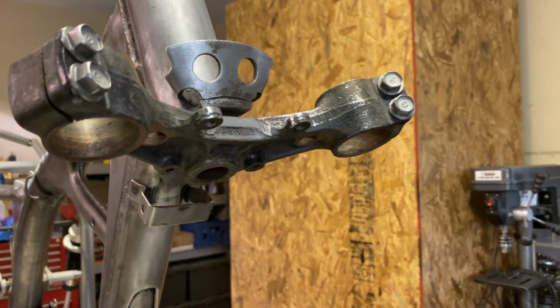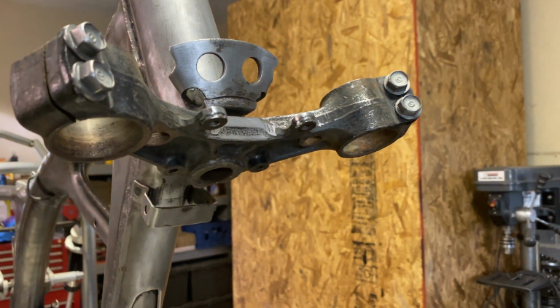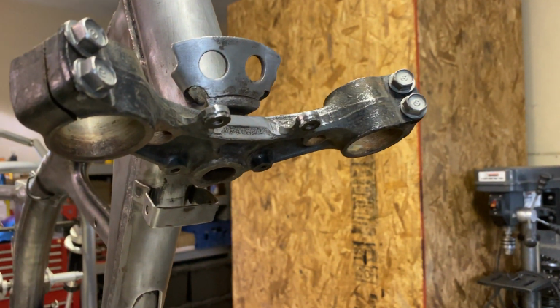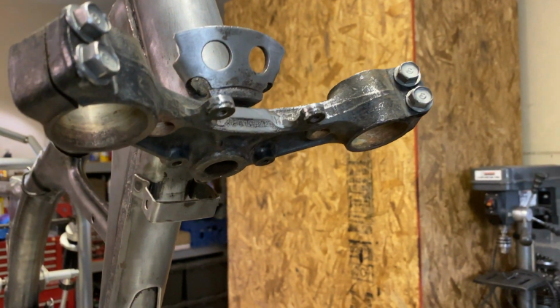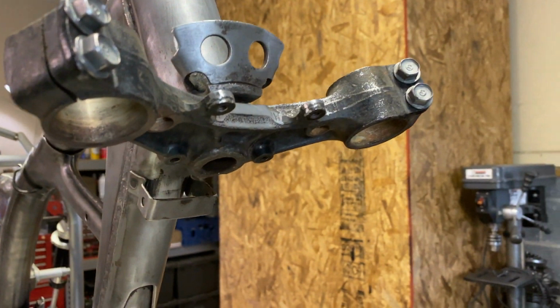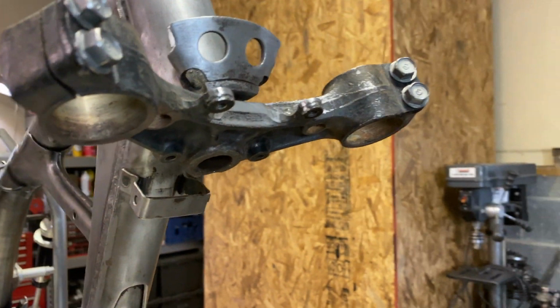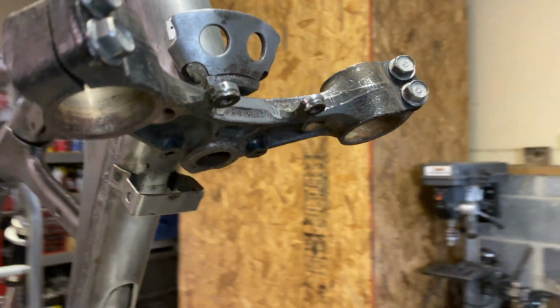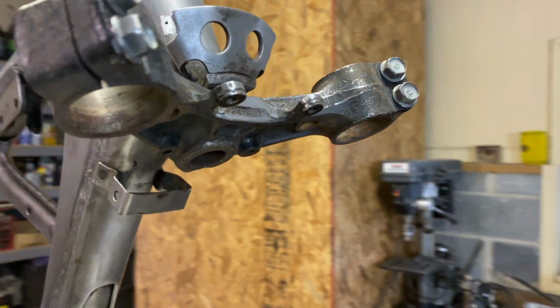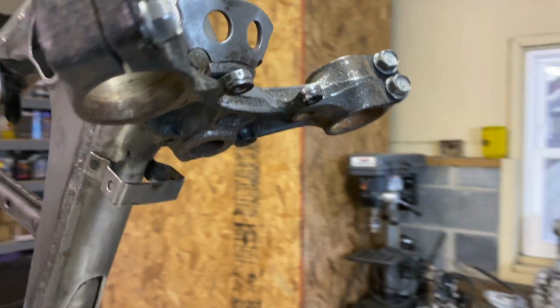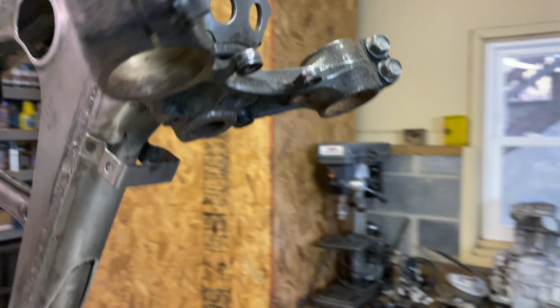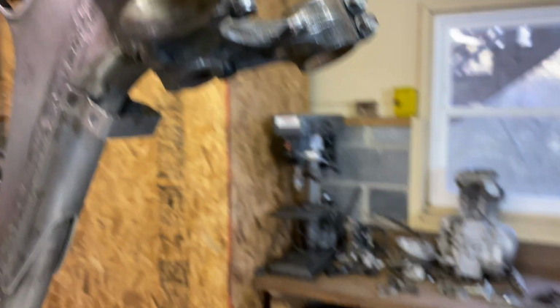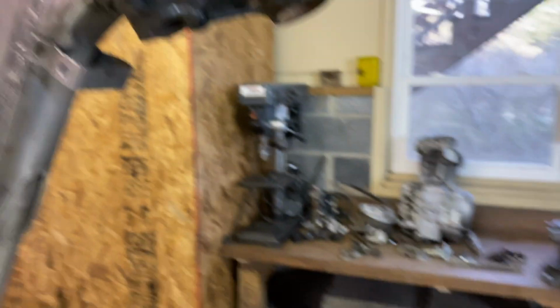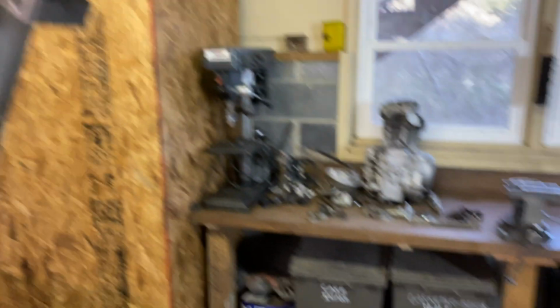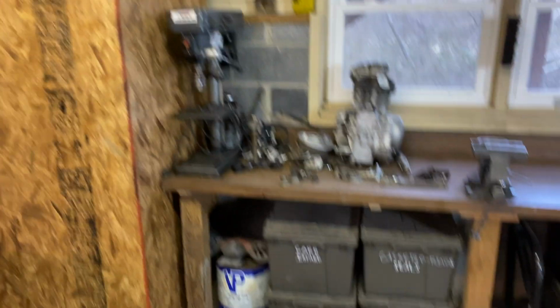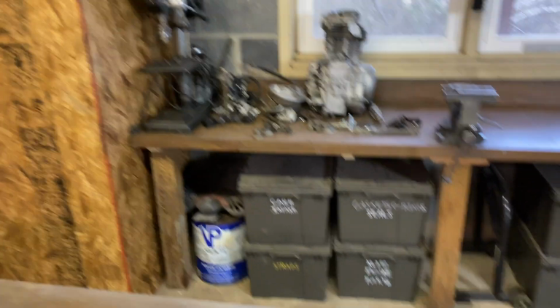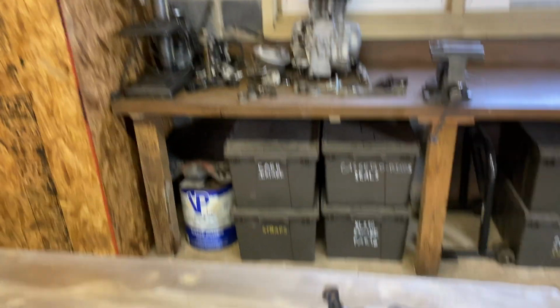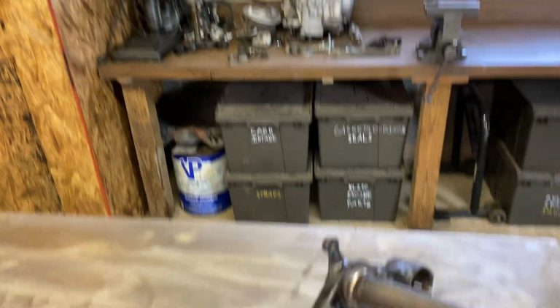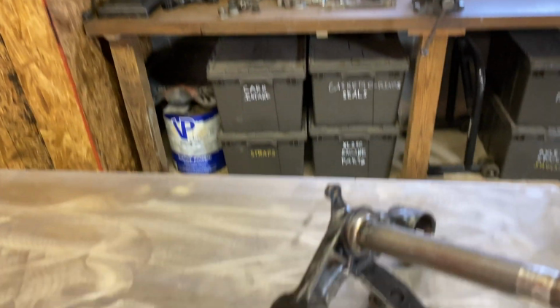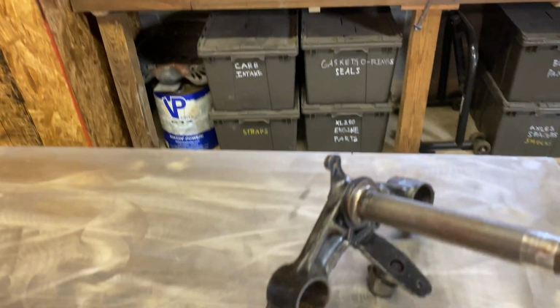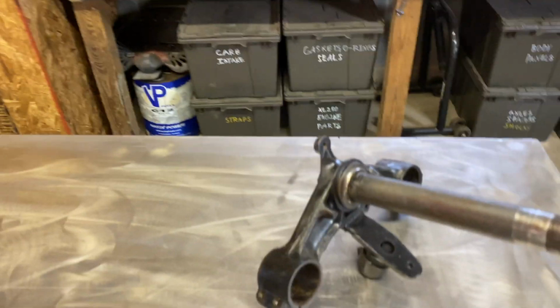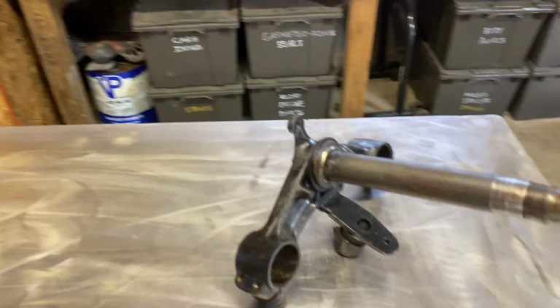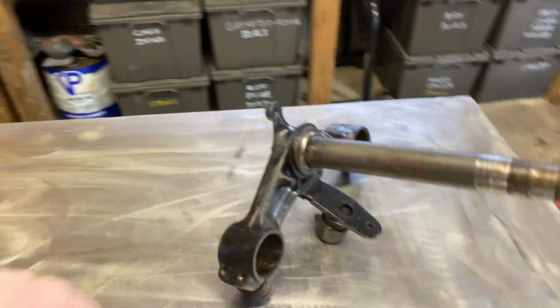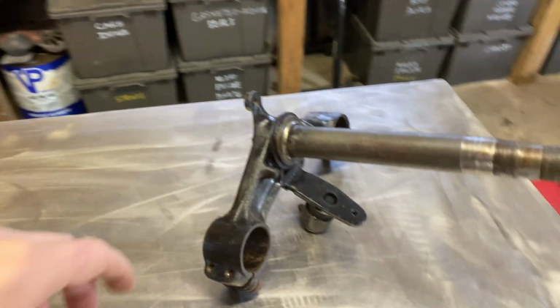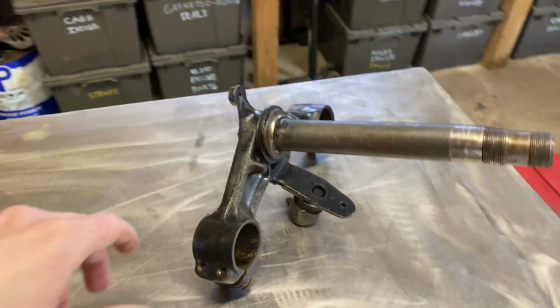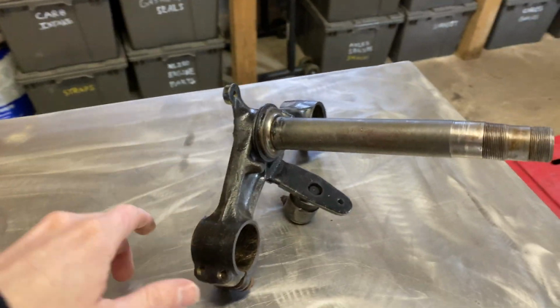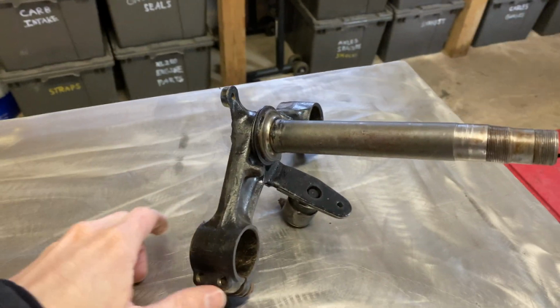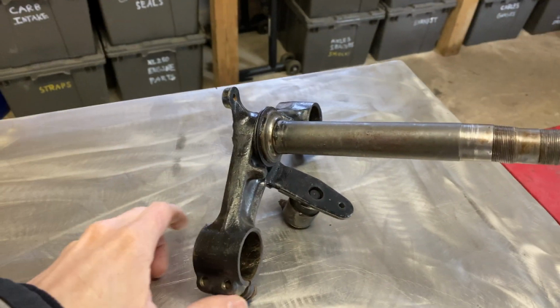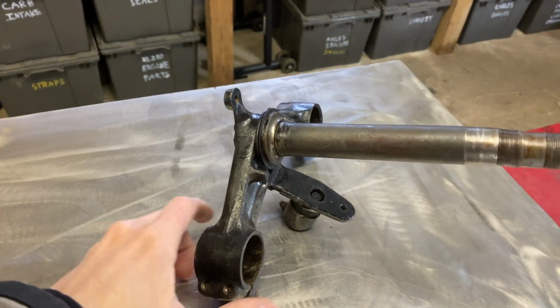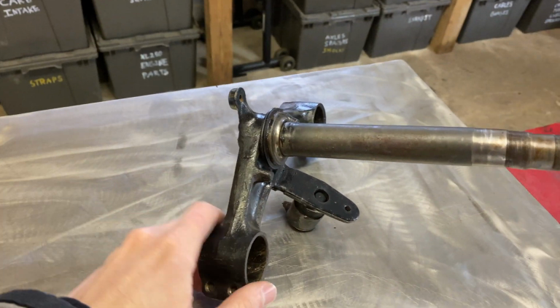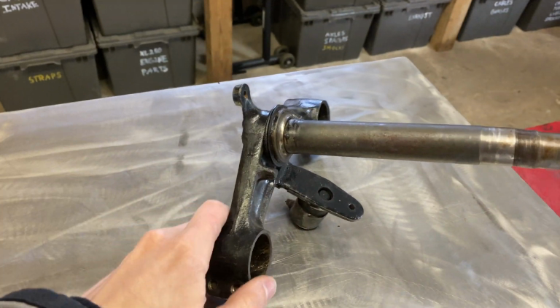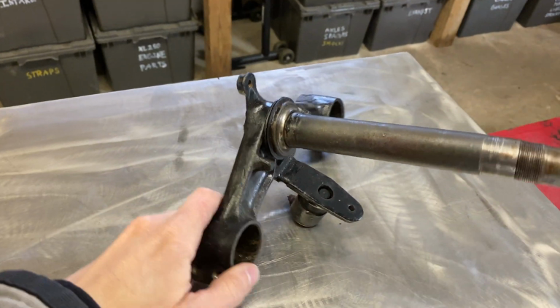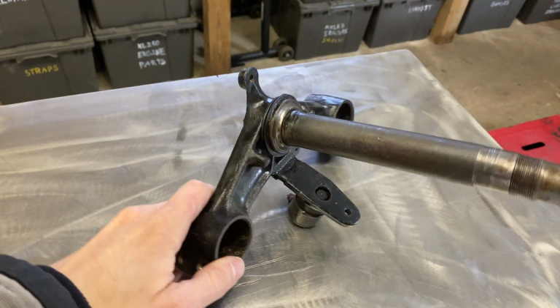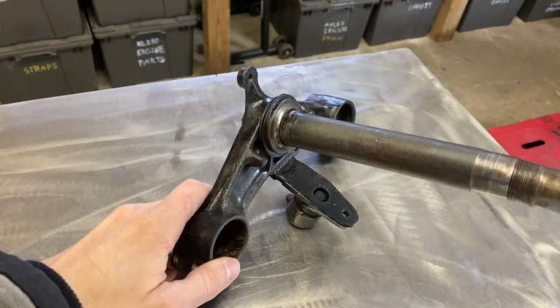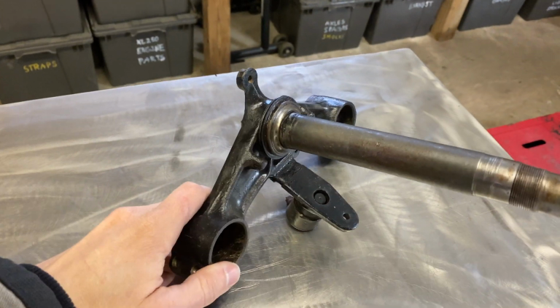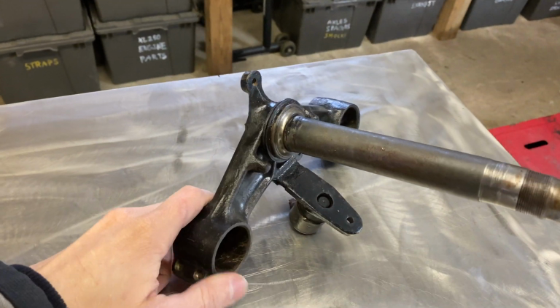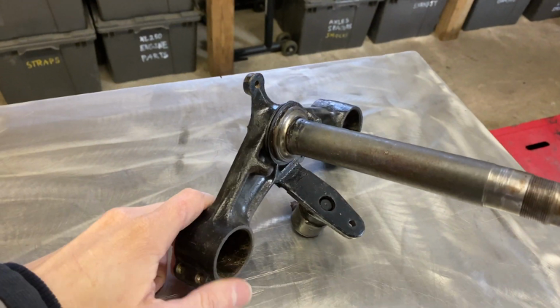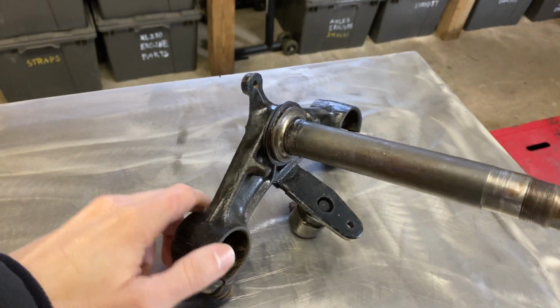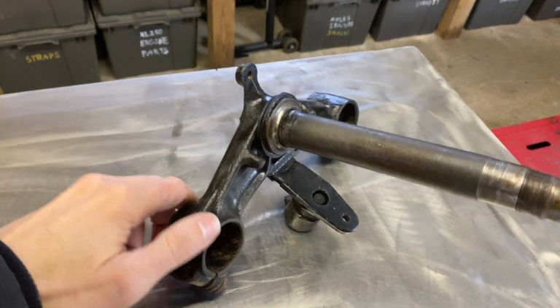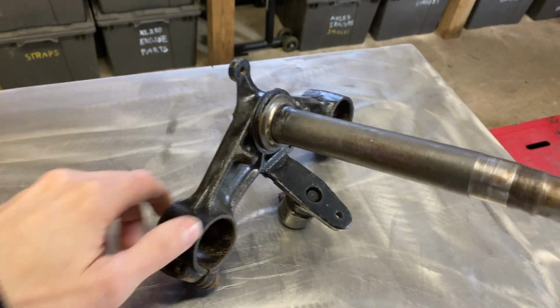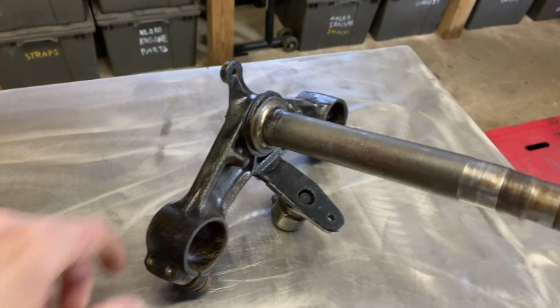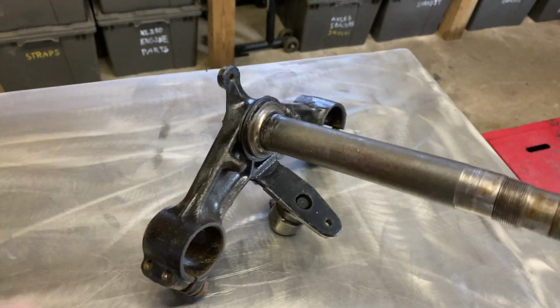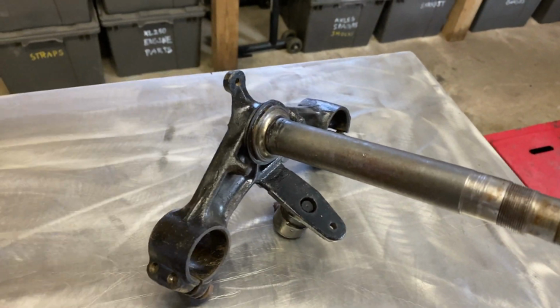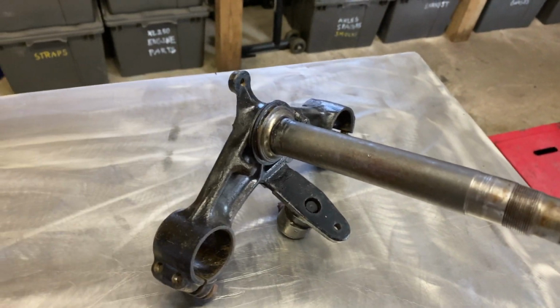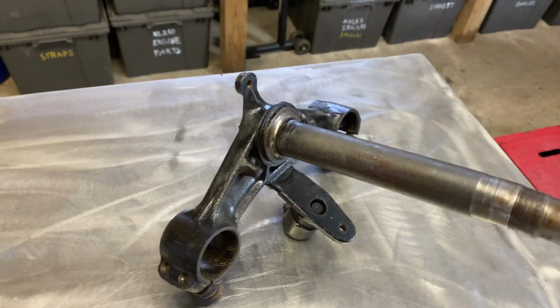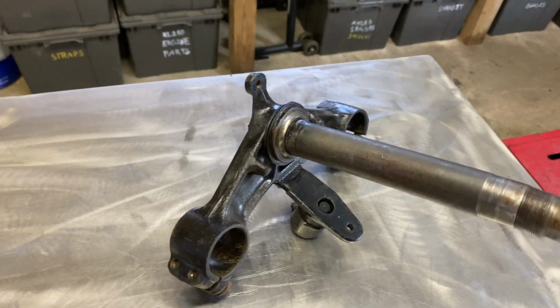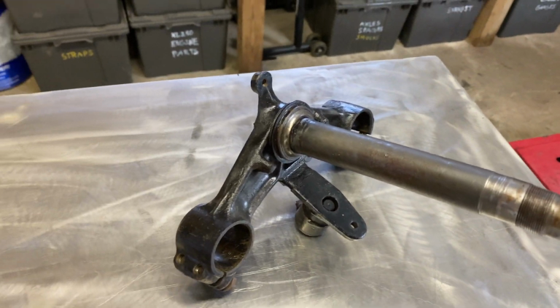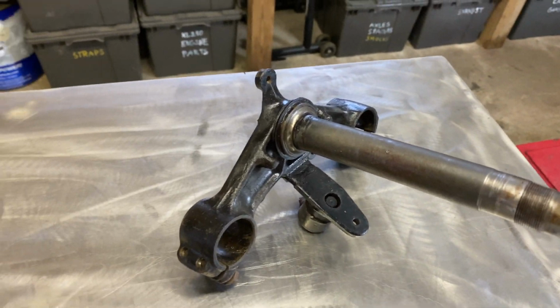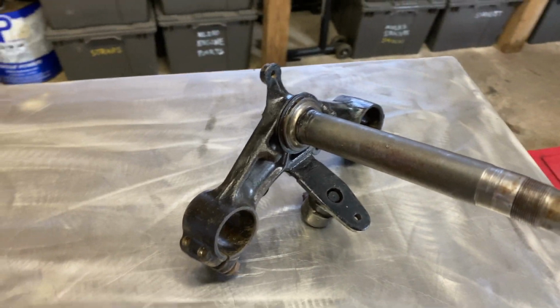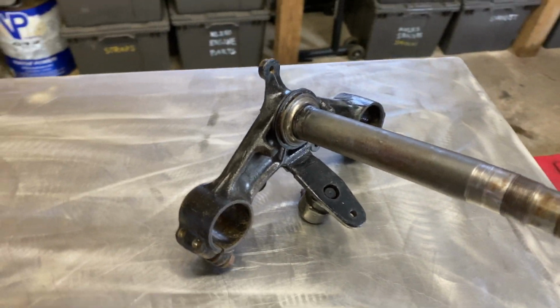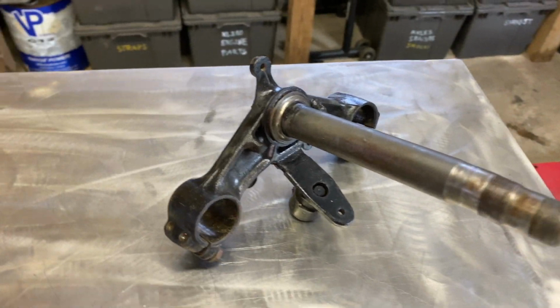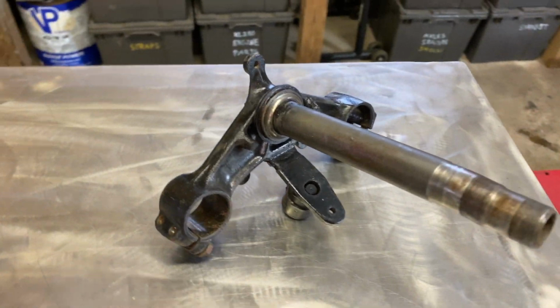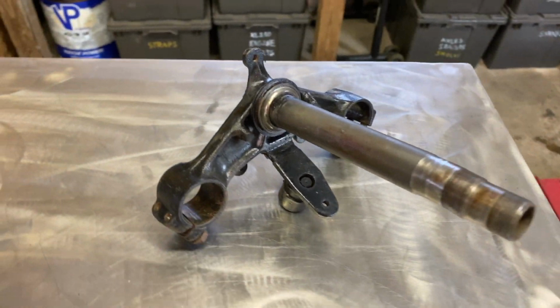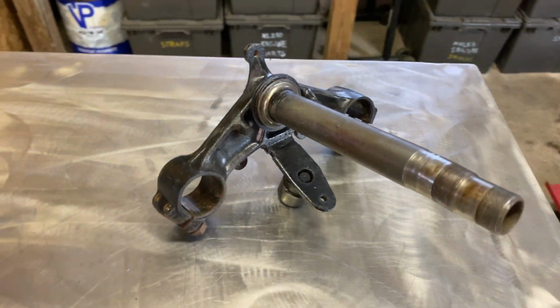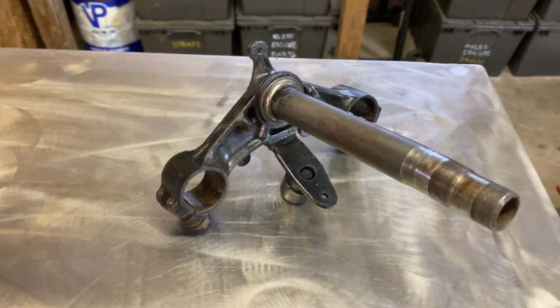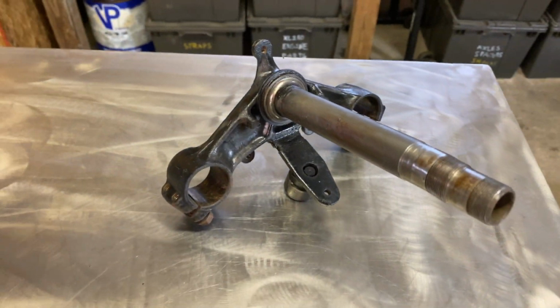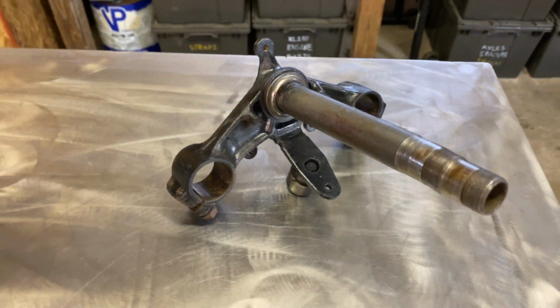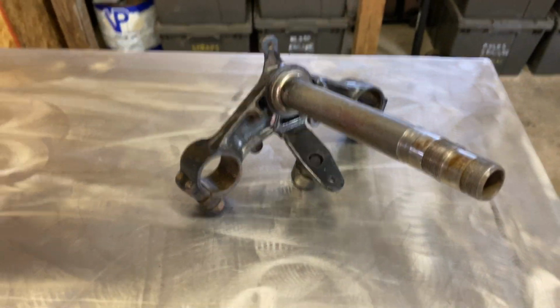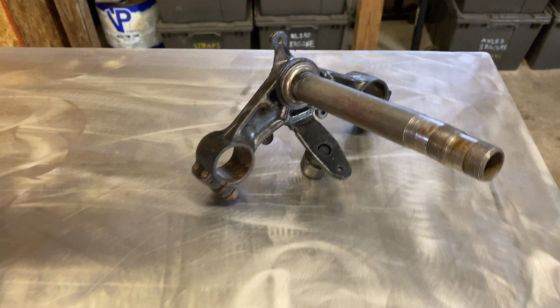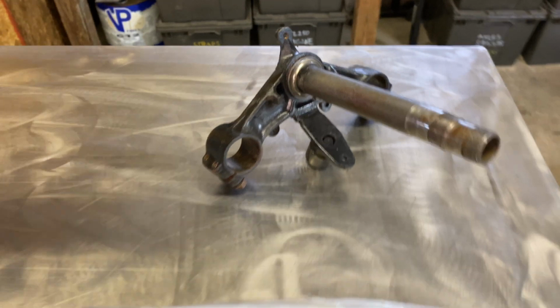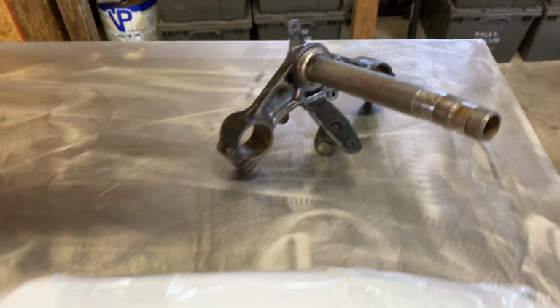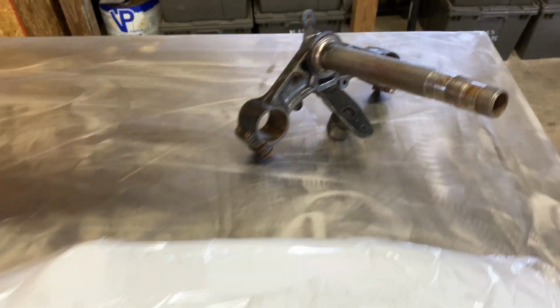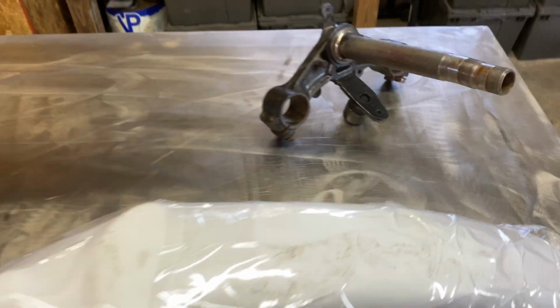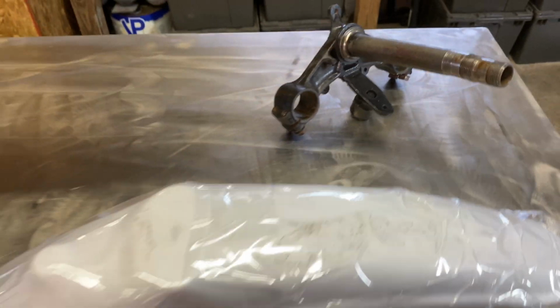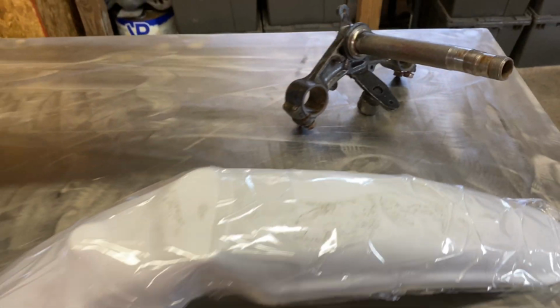I'm going to sacrifice one of the fork legs for the bracket for the fender so I can use an earlier style fender on it.